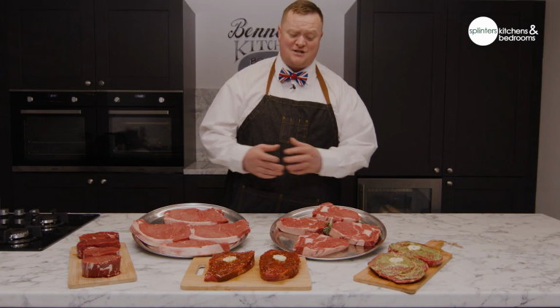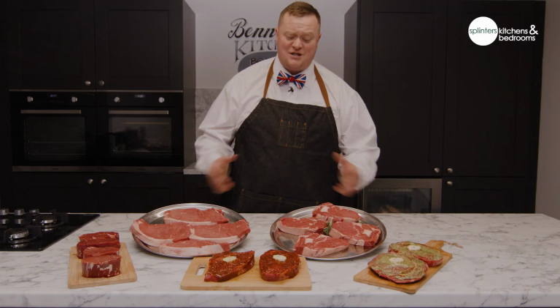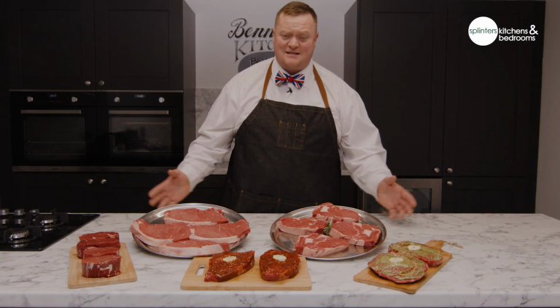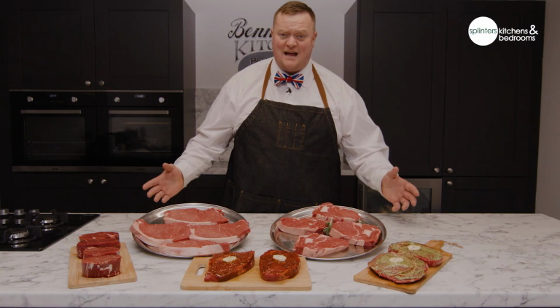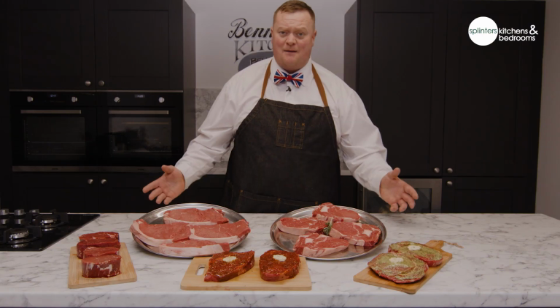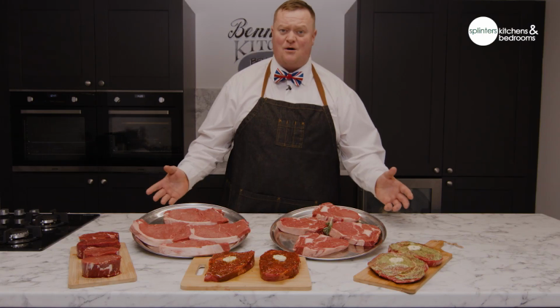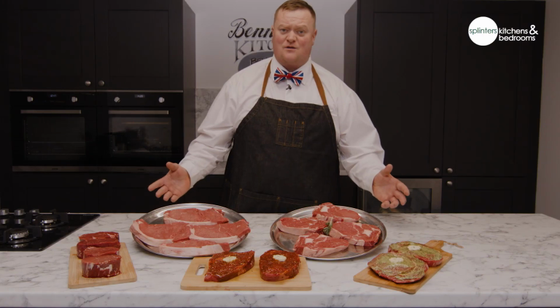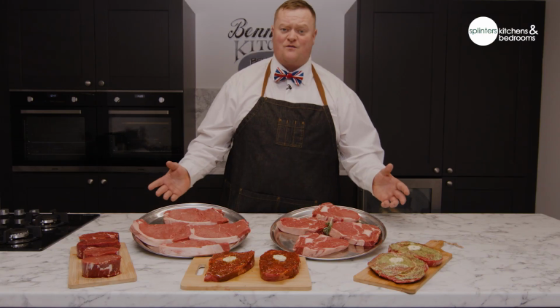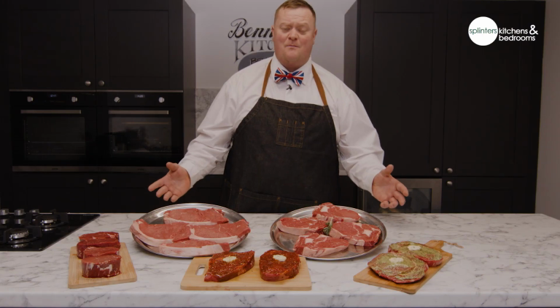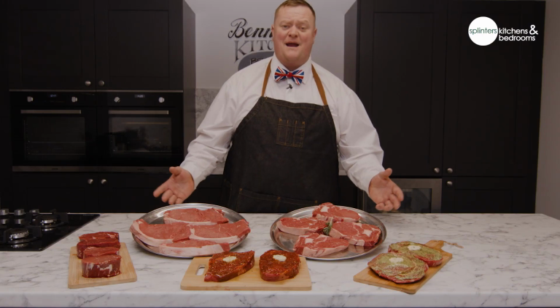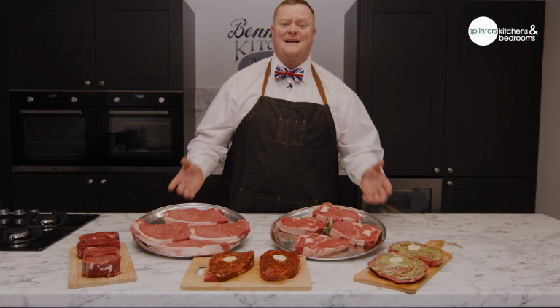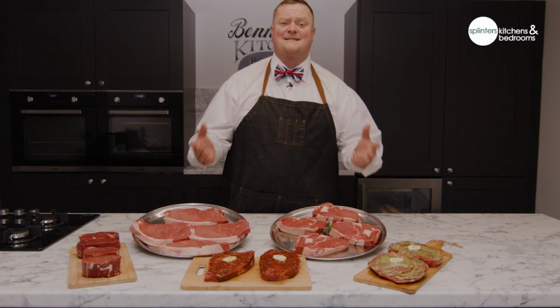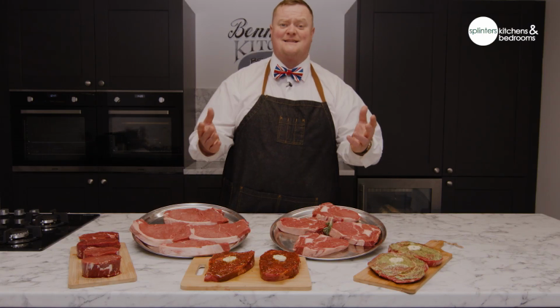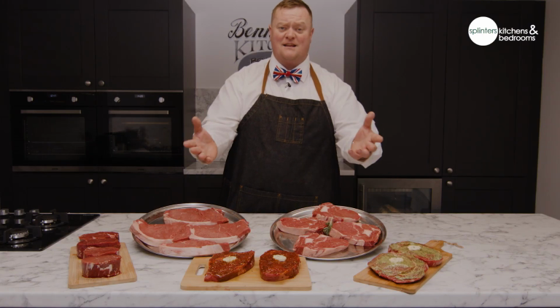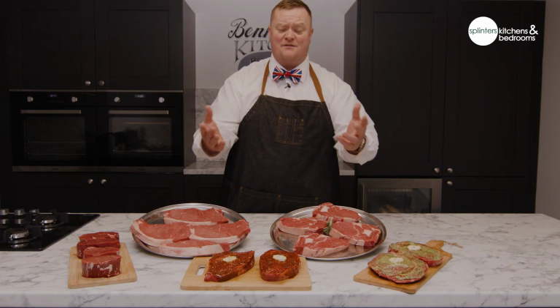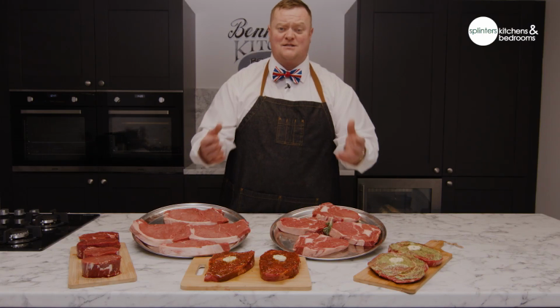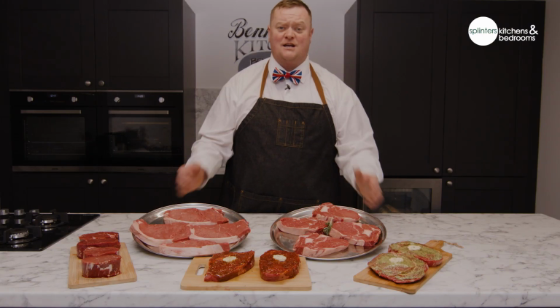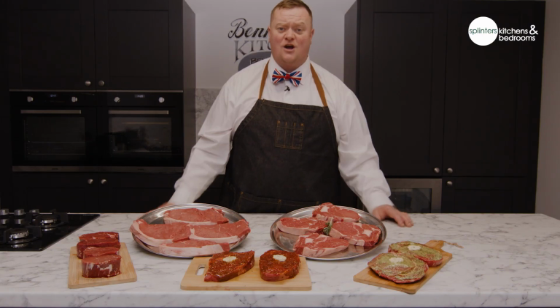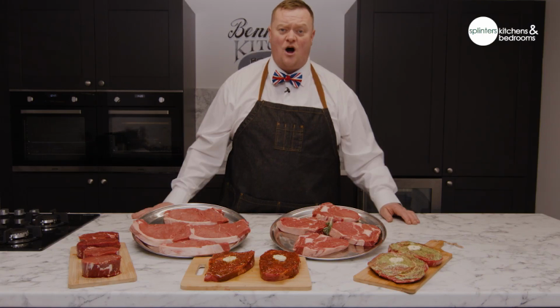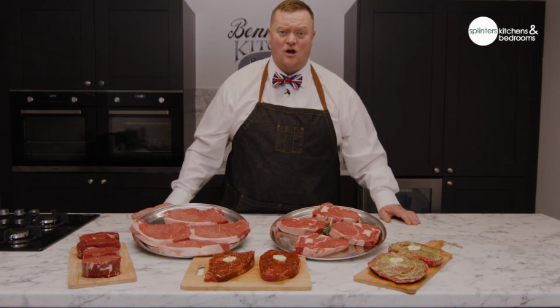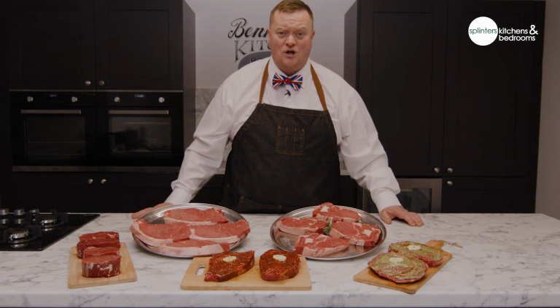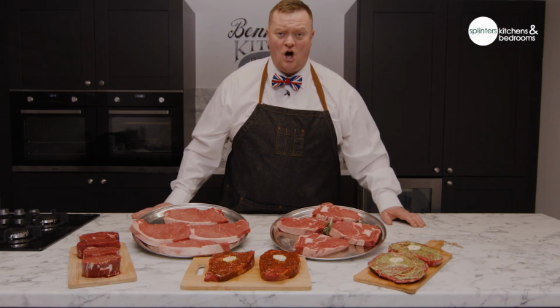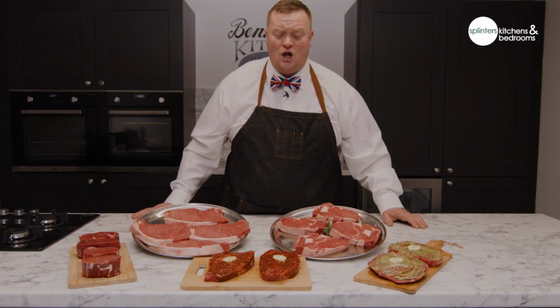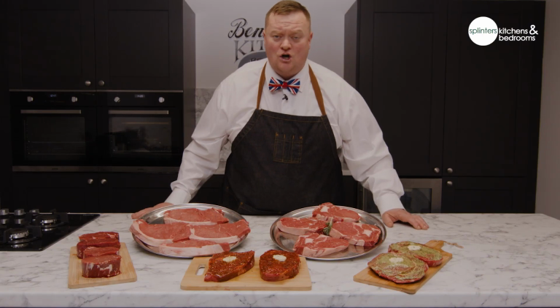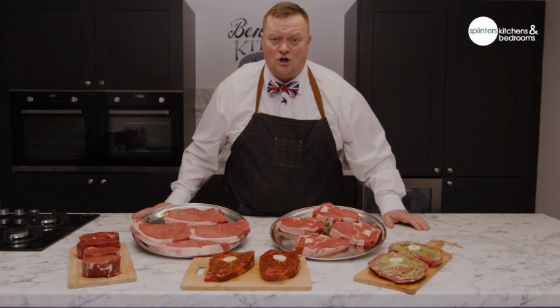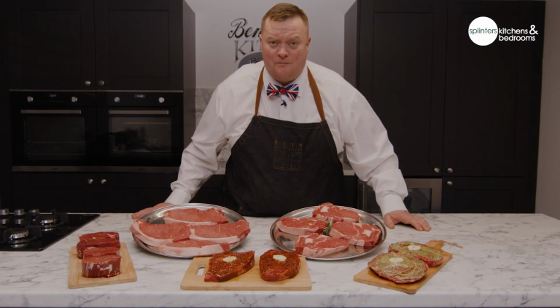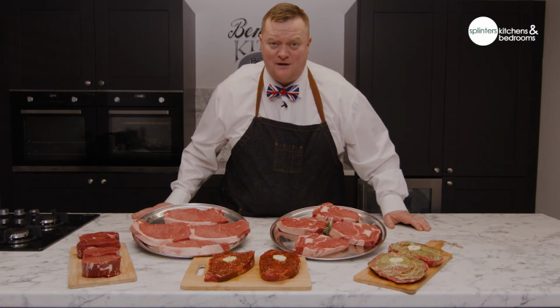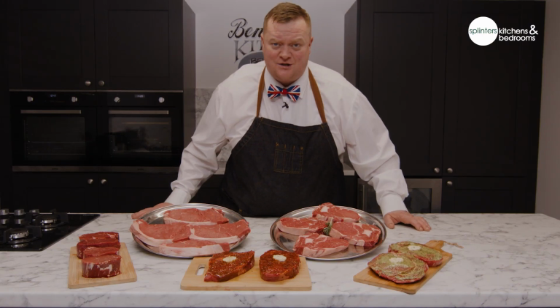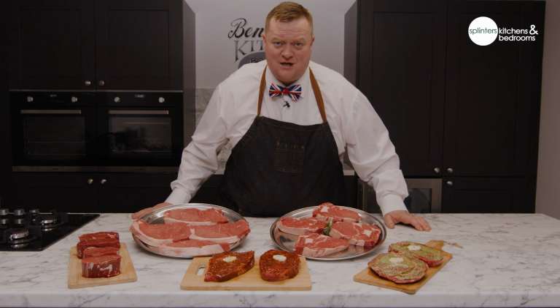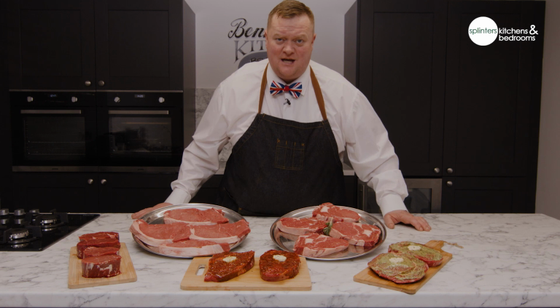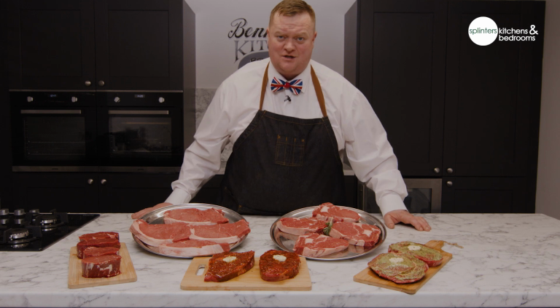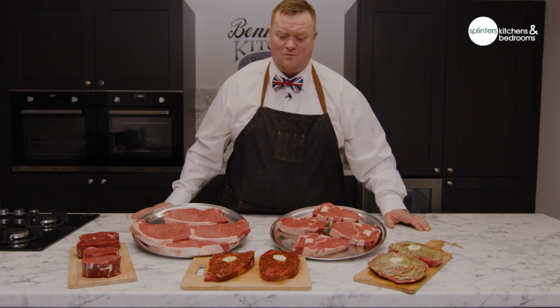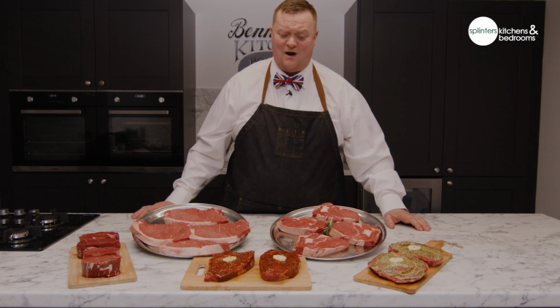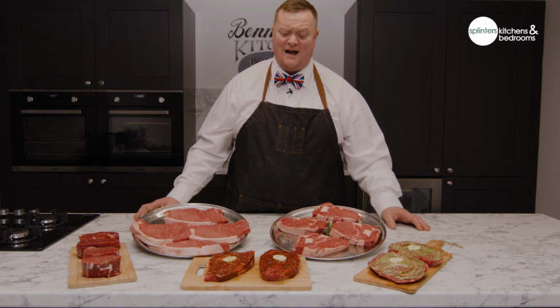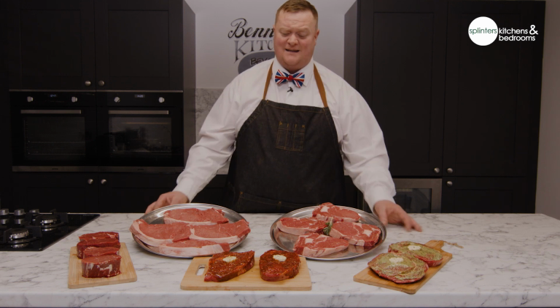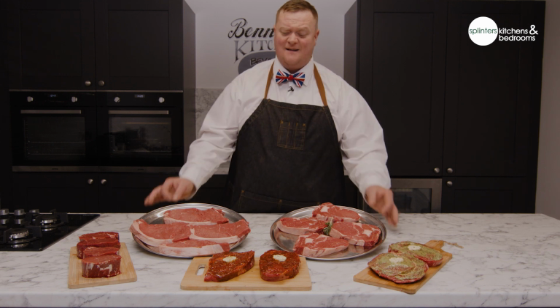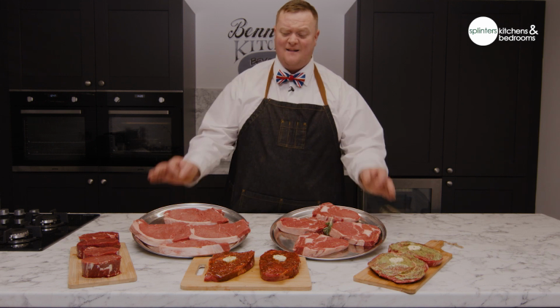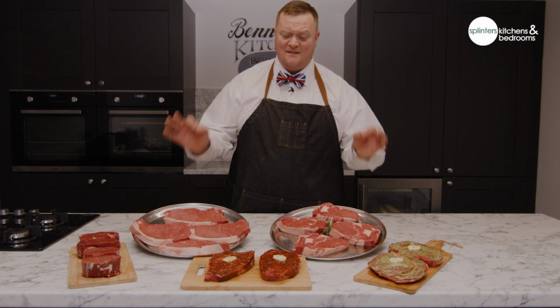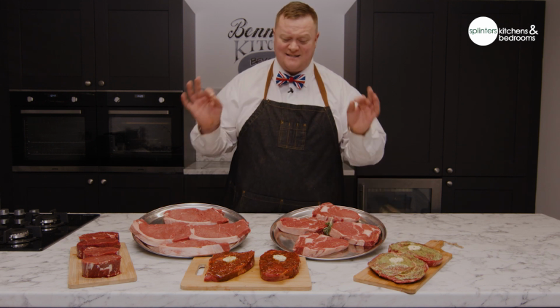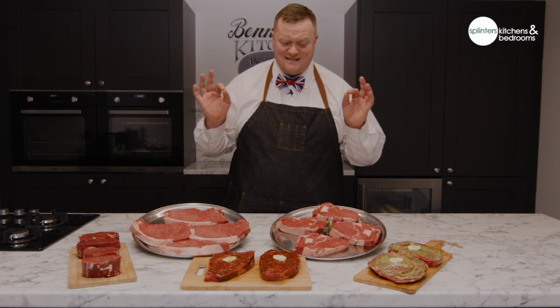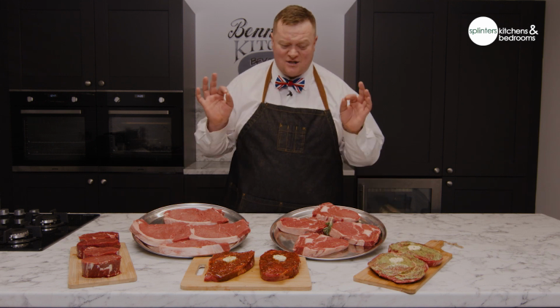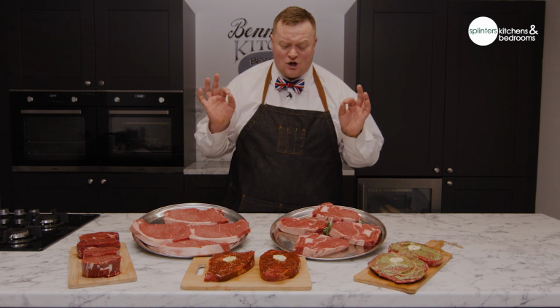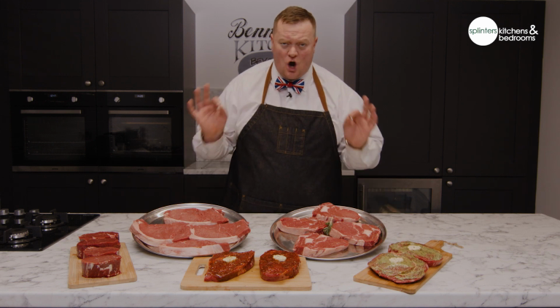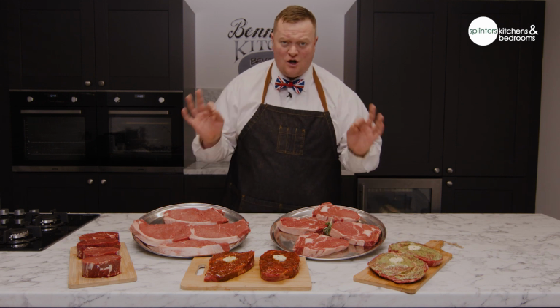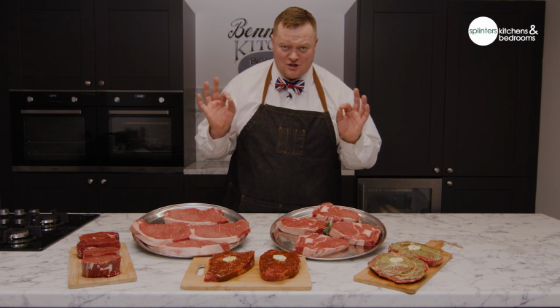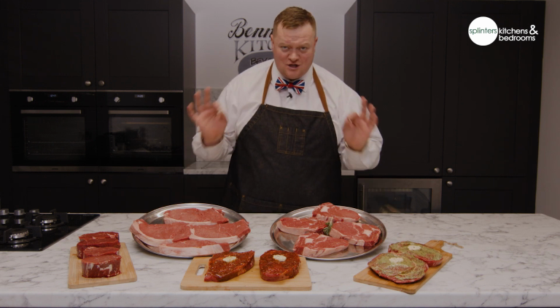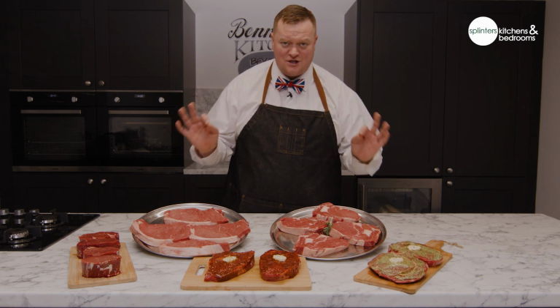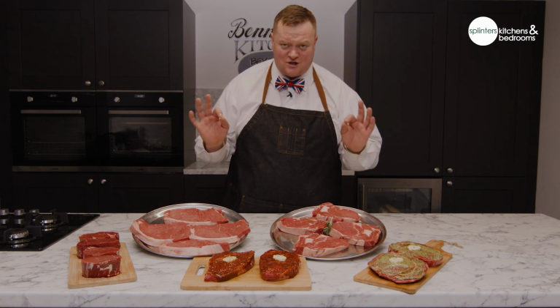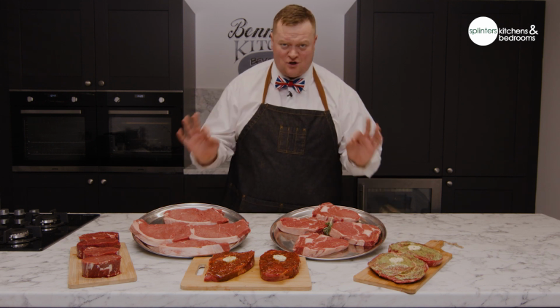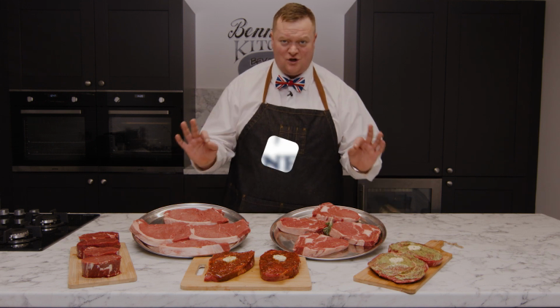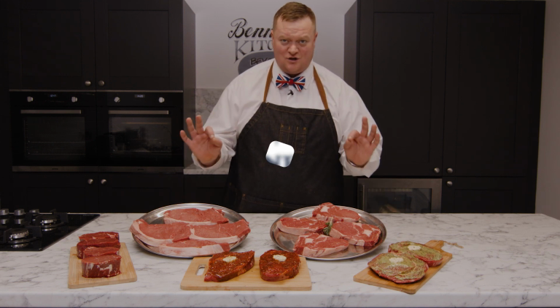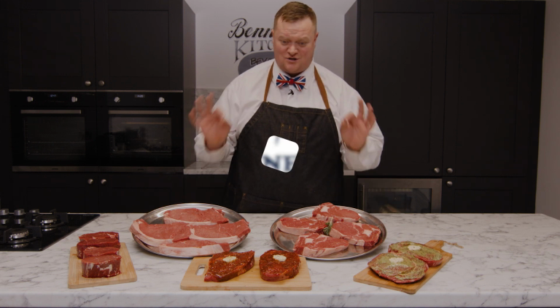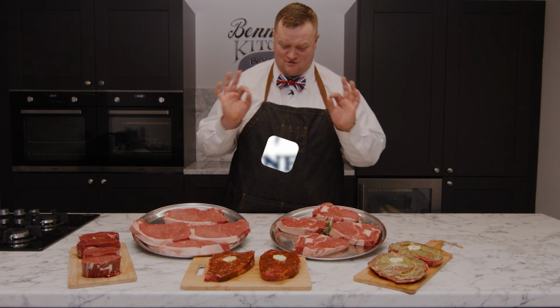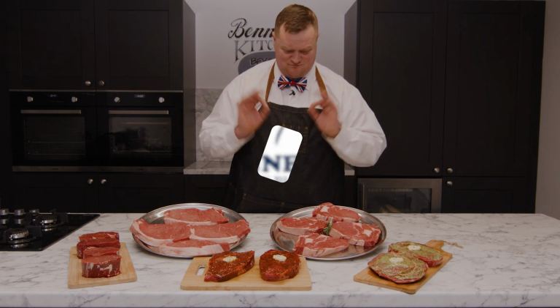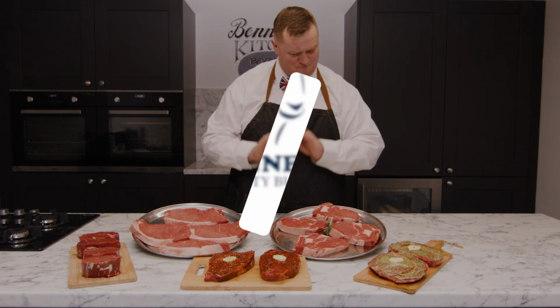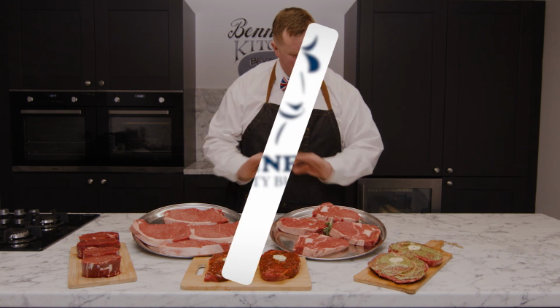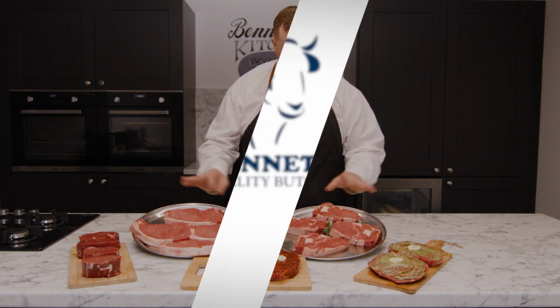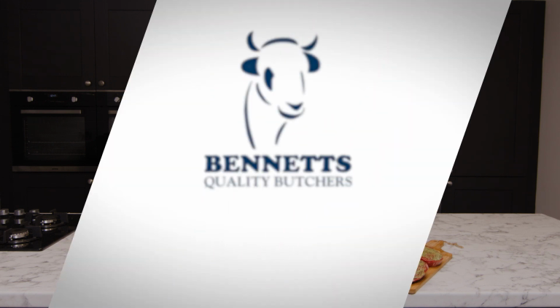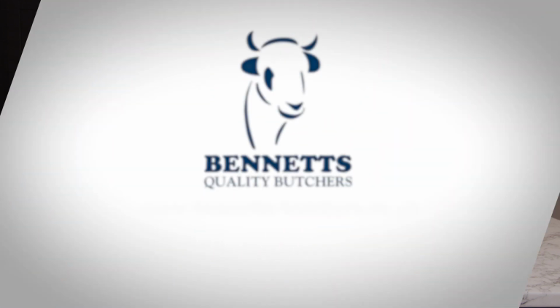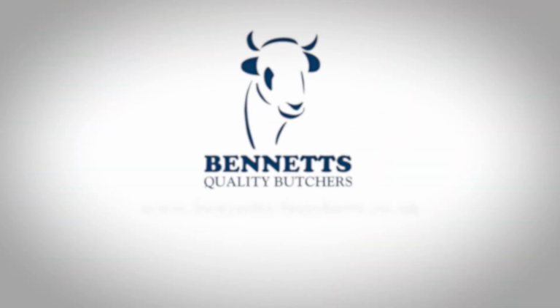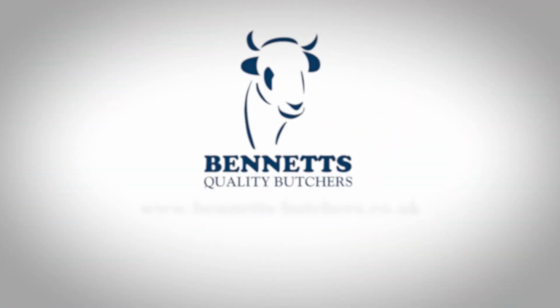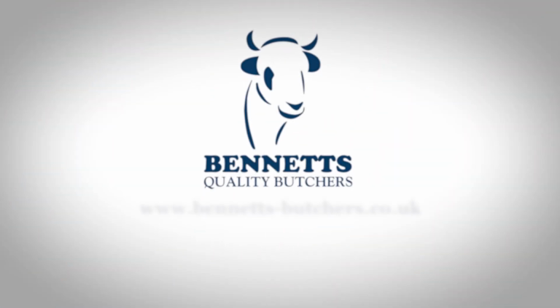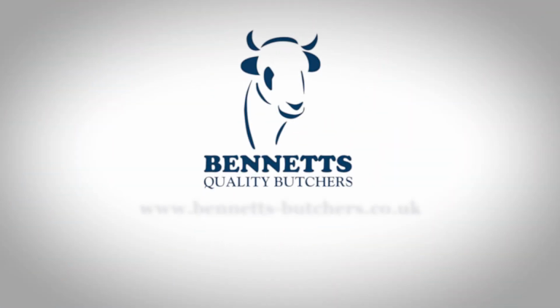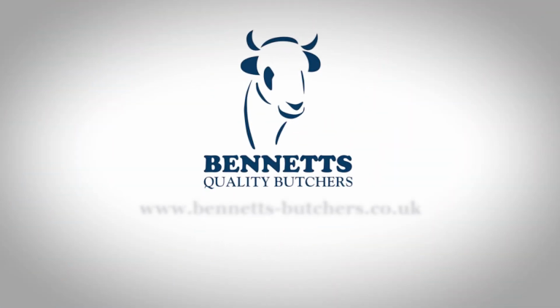That's your steak box from Bennett's, delivered to your door — your local butcher, nationwide. This is the Connoisseur's Cuts. Beautiful. Try them.